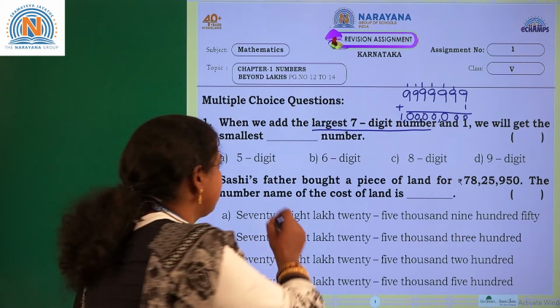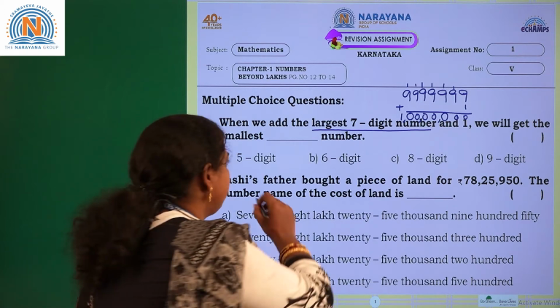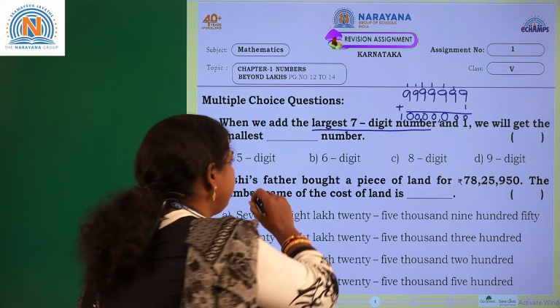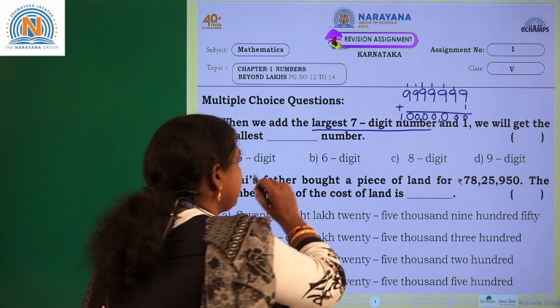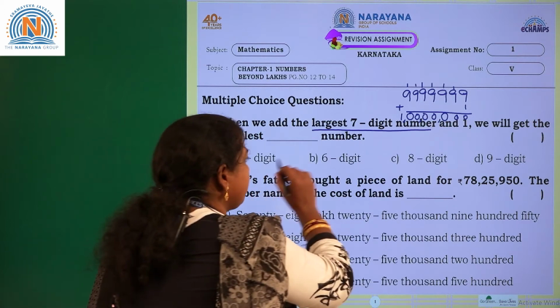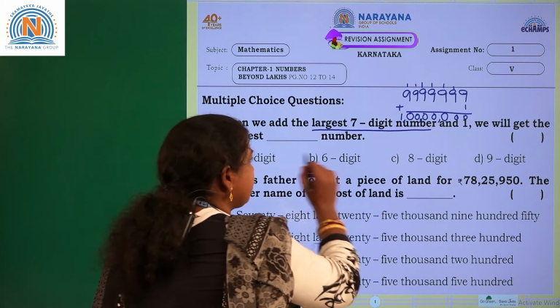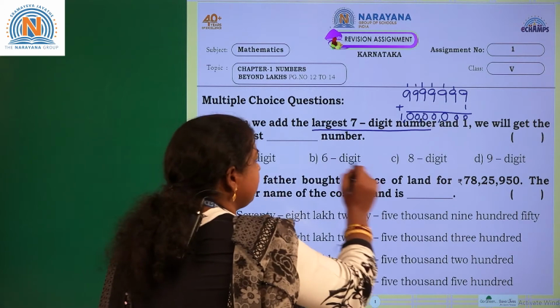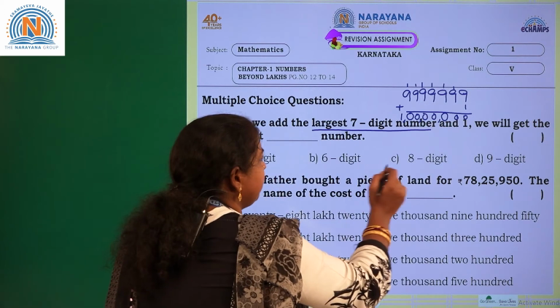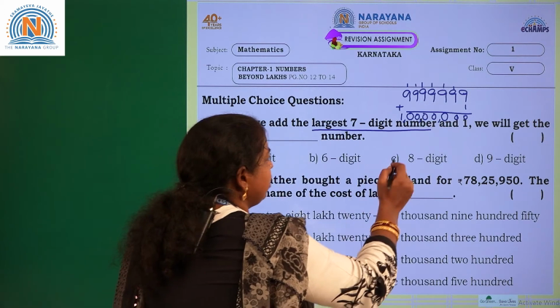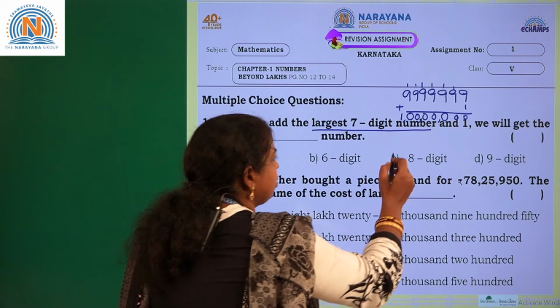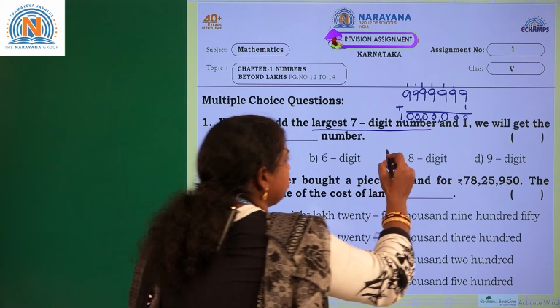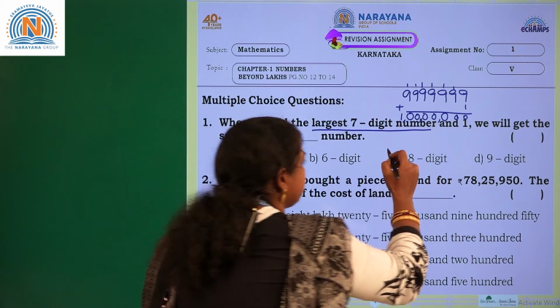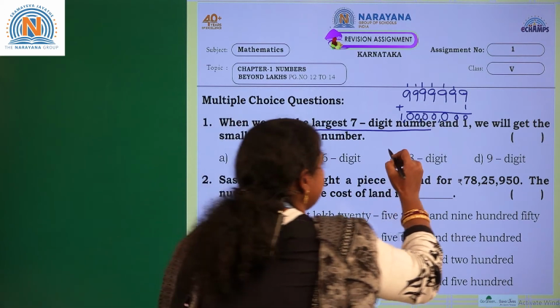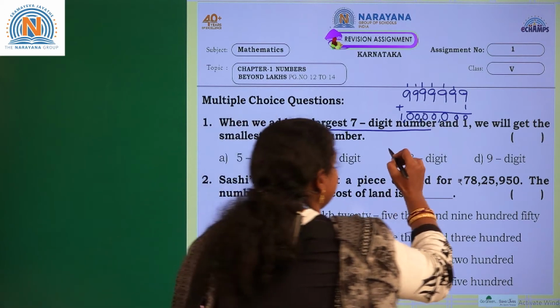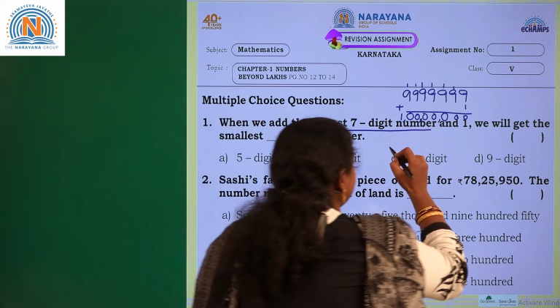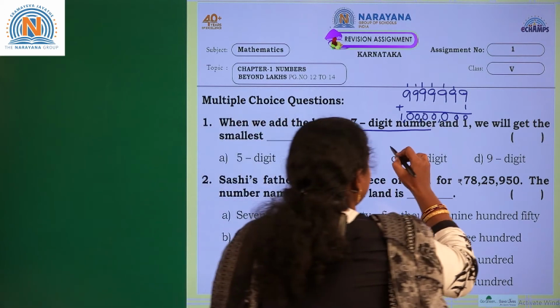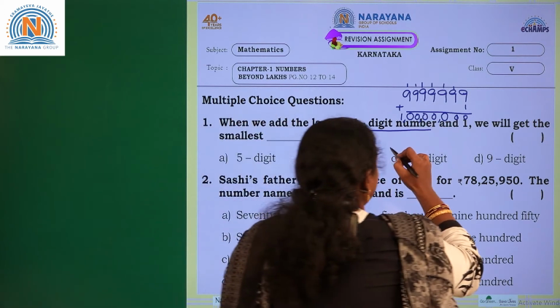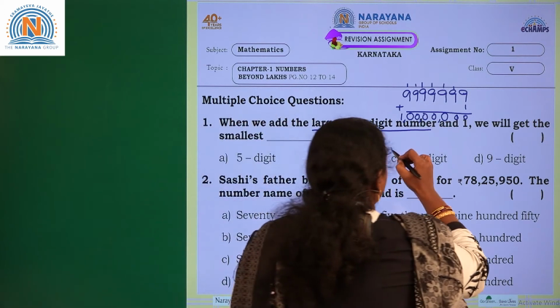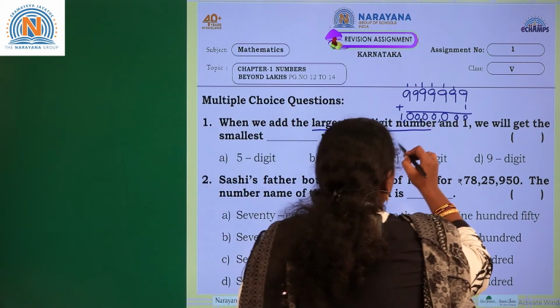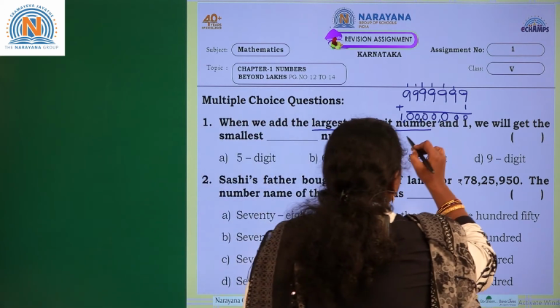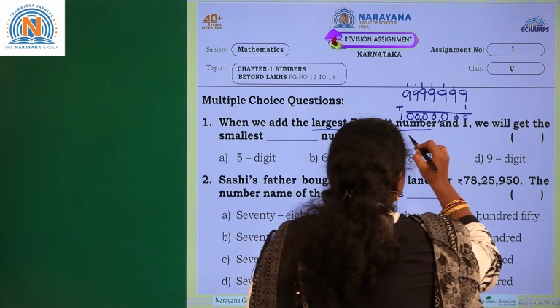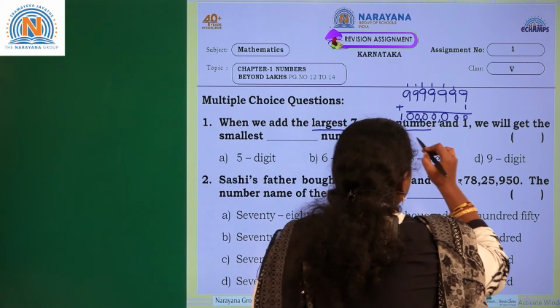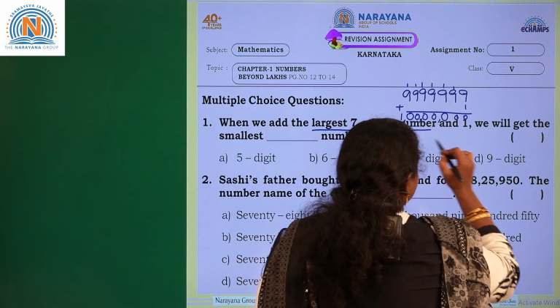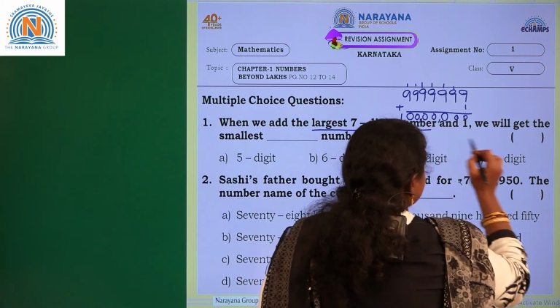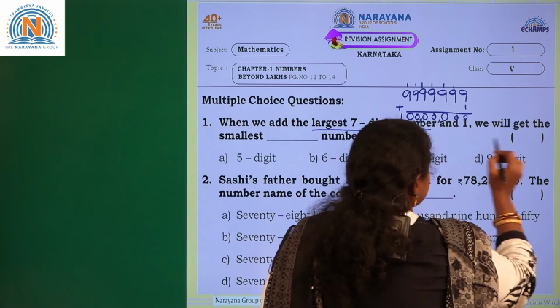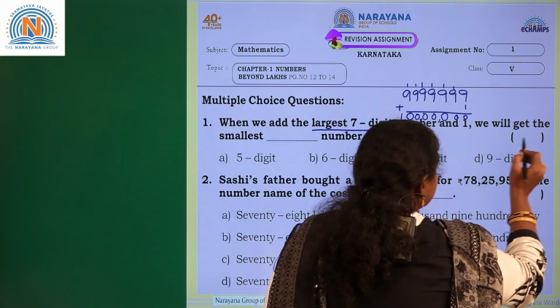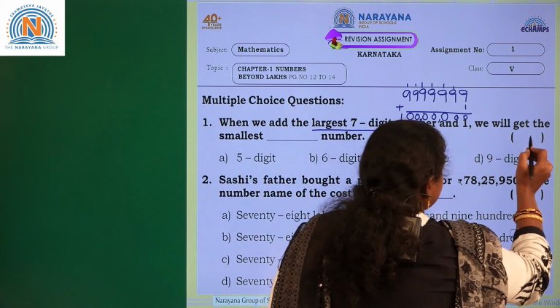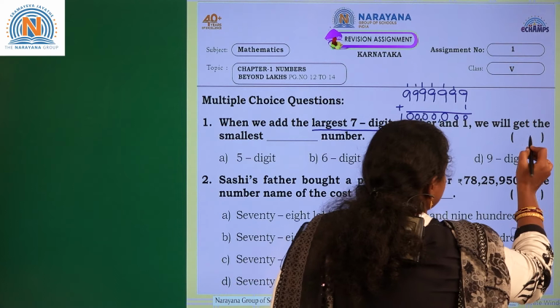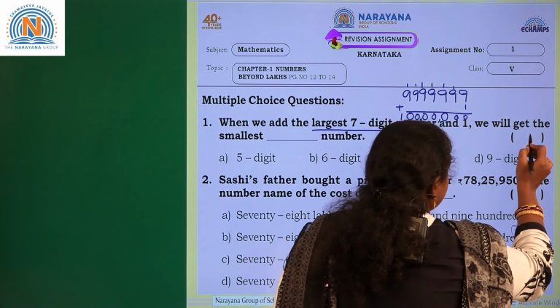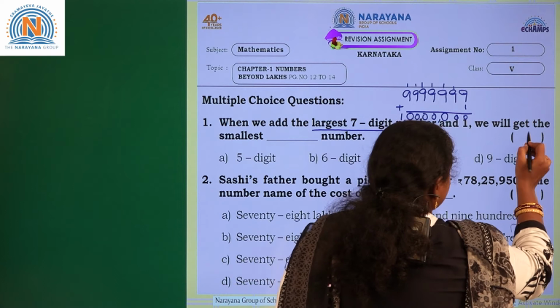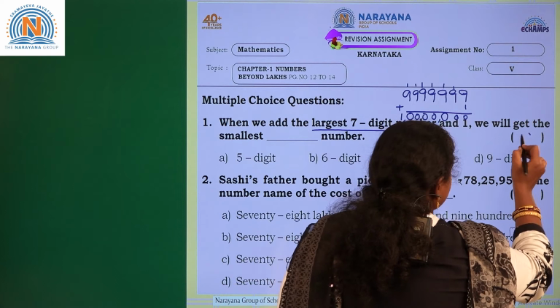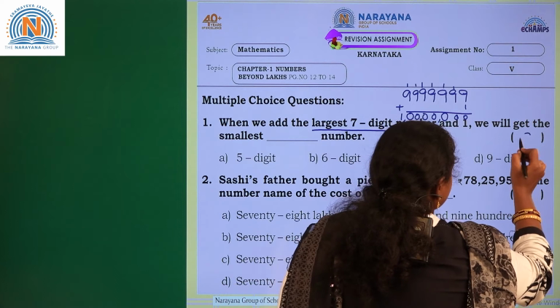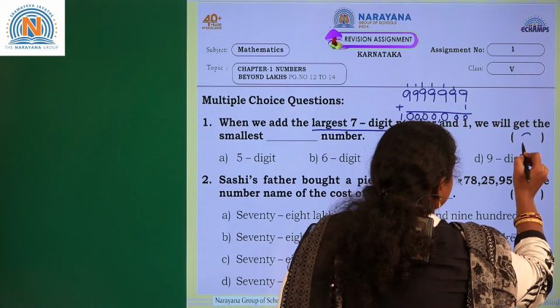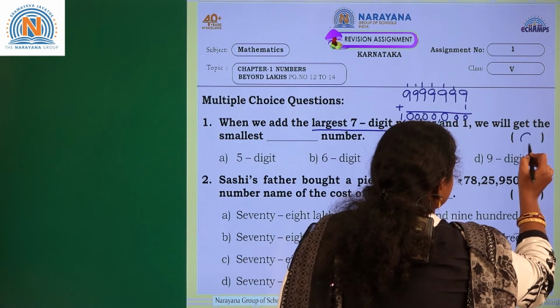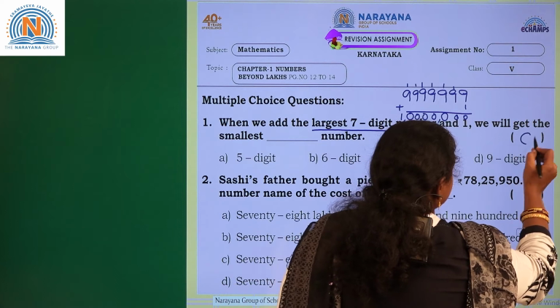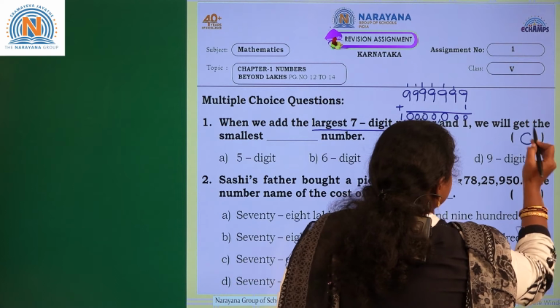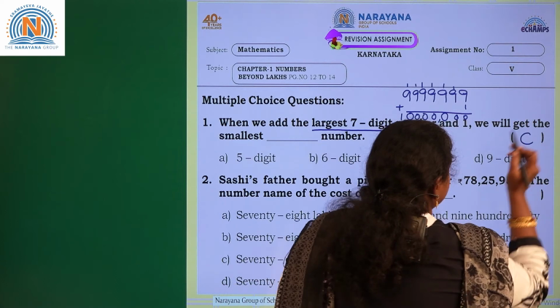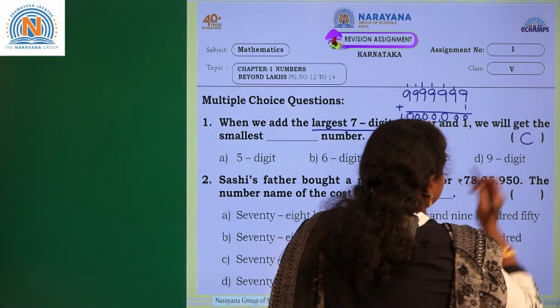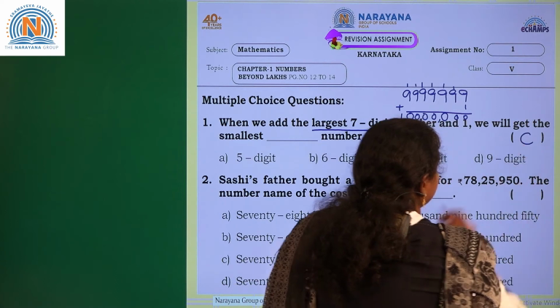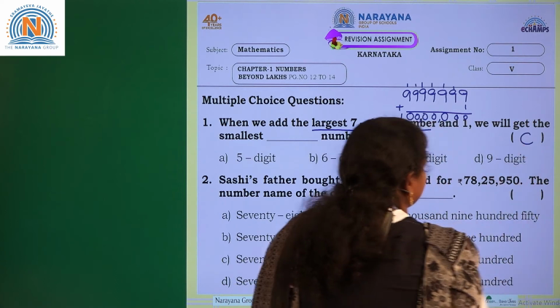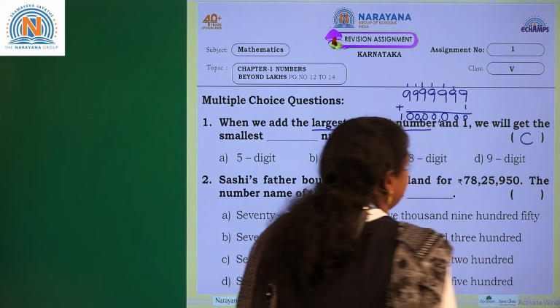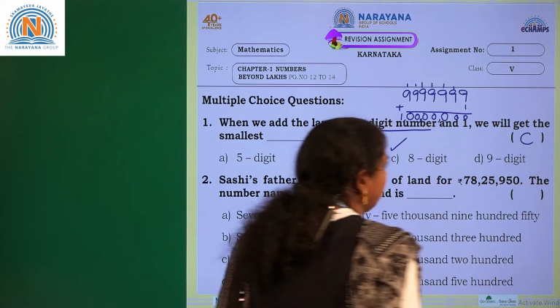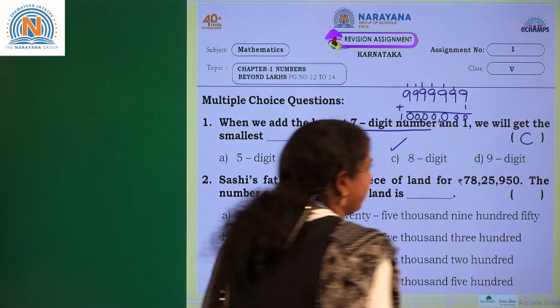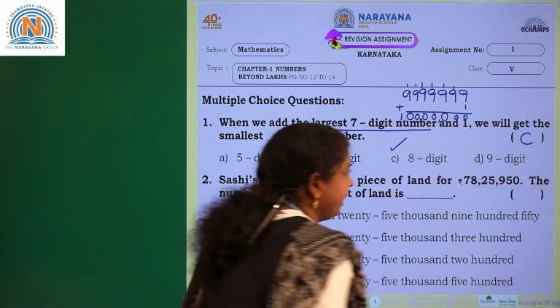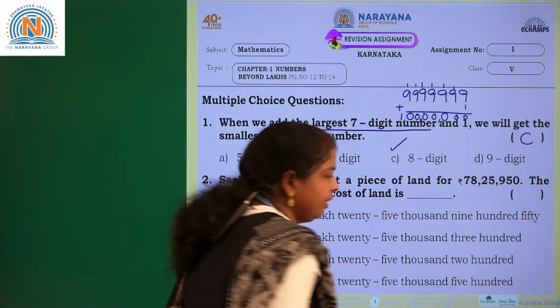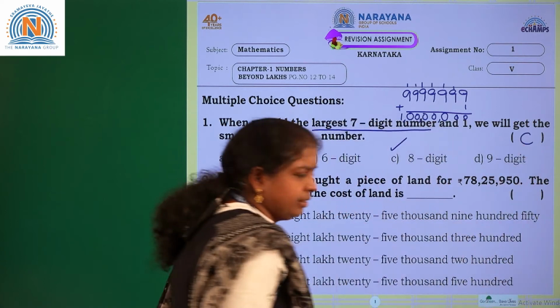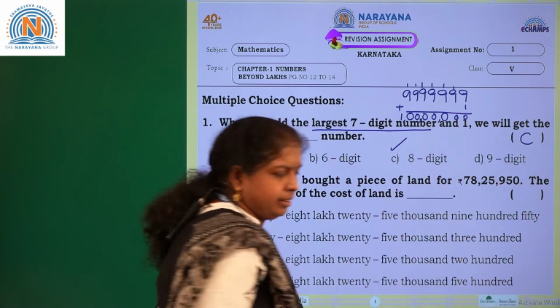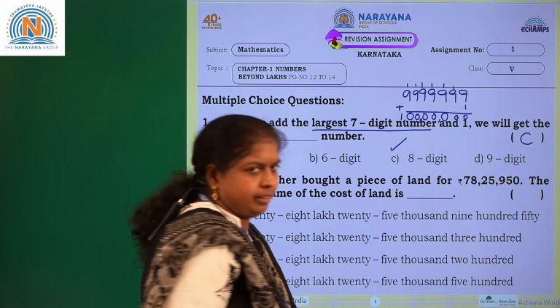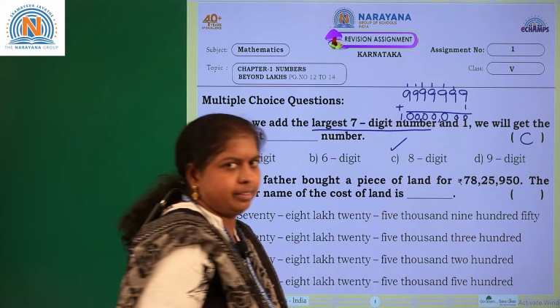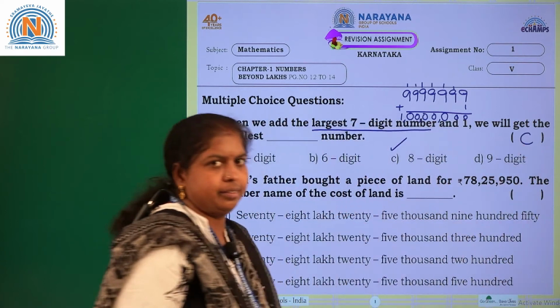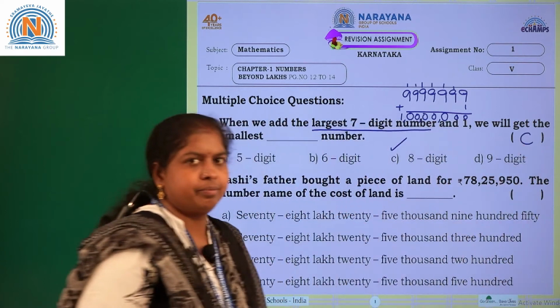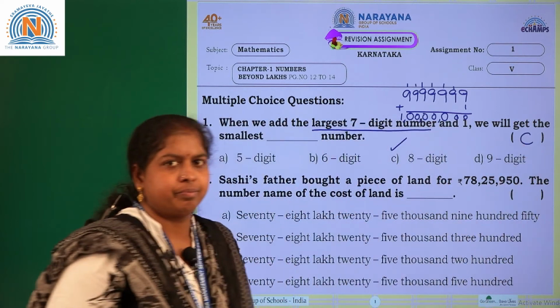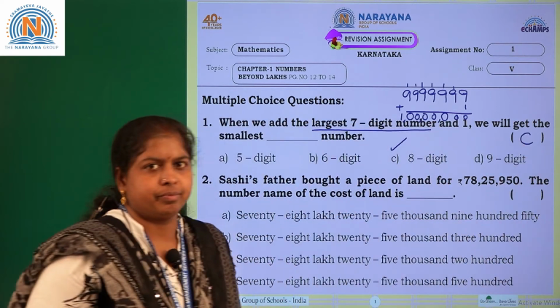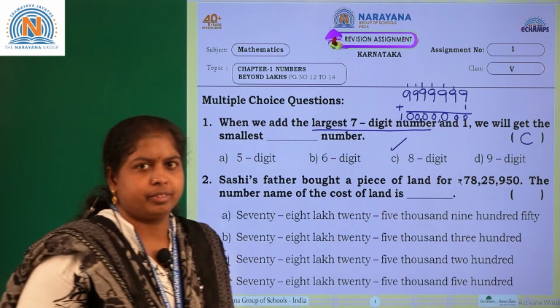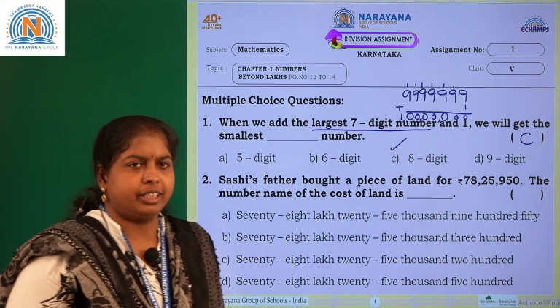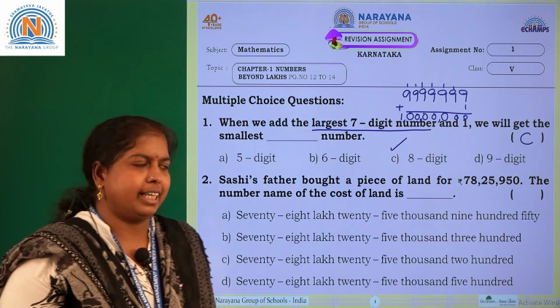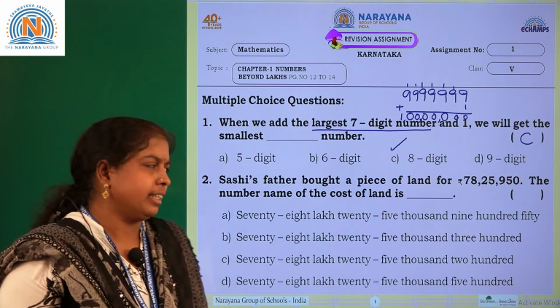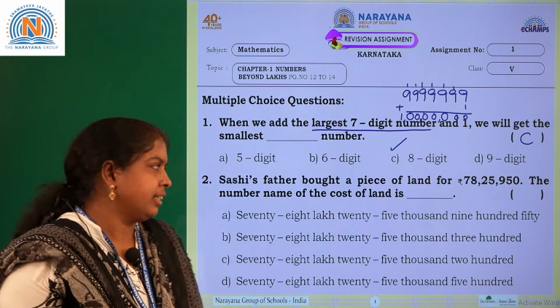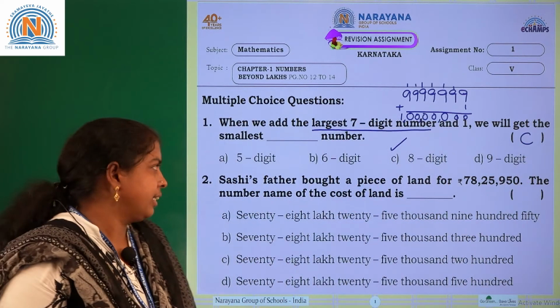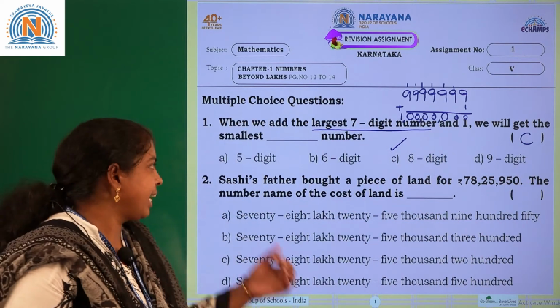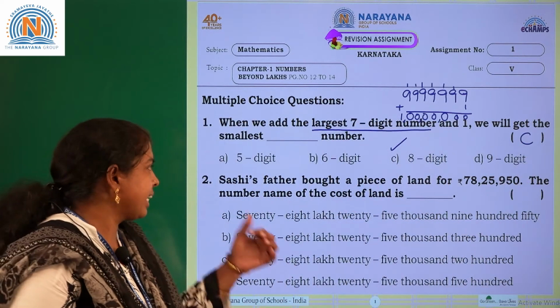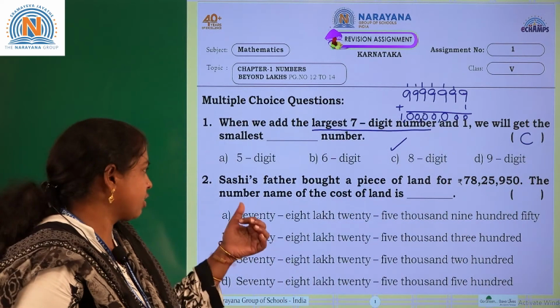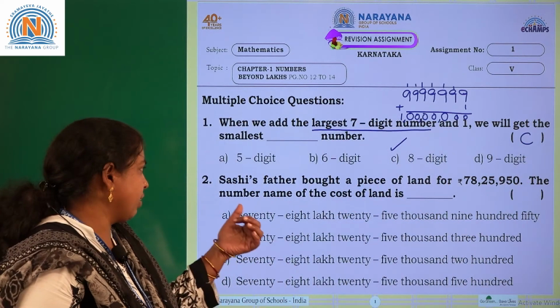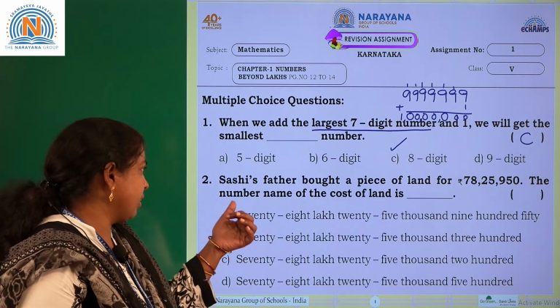Smallest 8-digit number. So which option will you choose, children? Option C. Right. Next one.